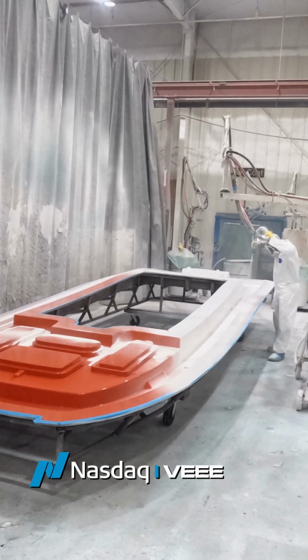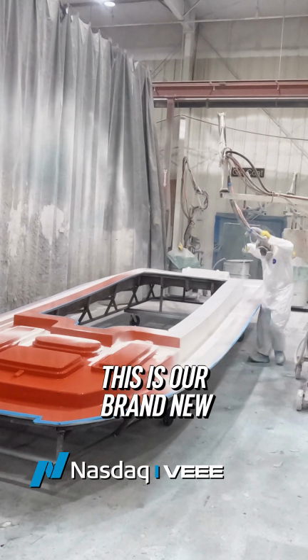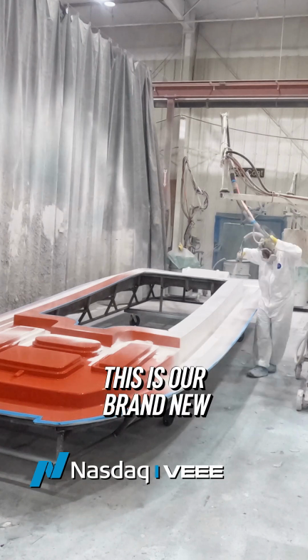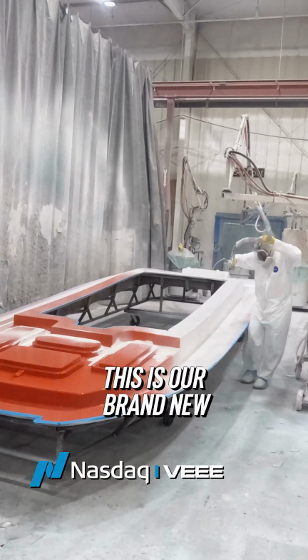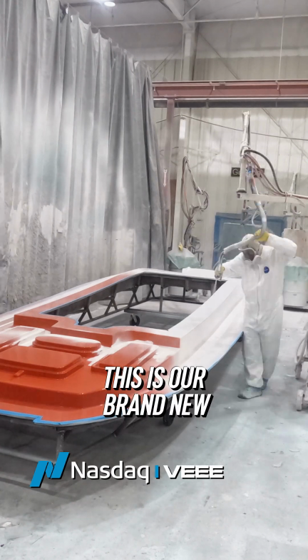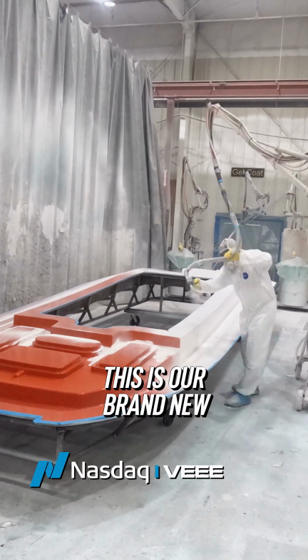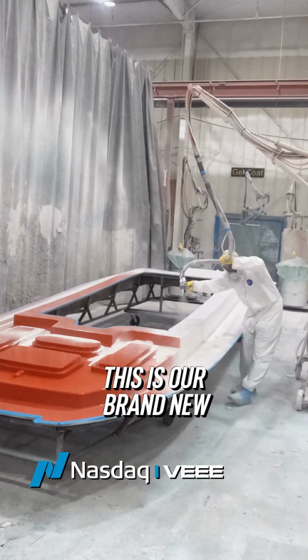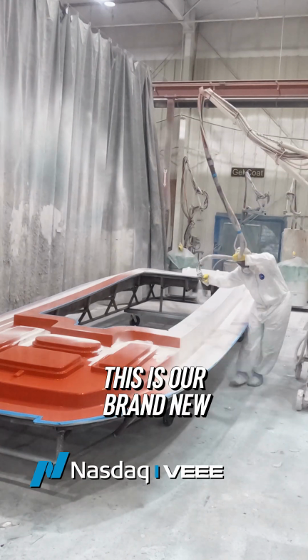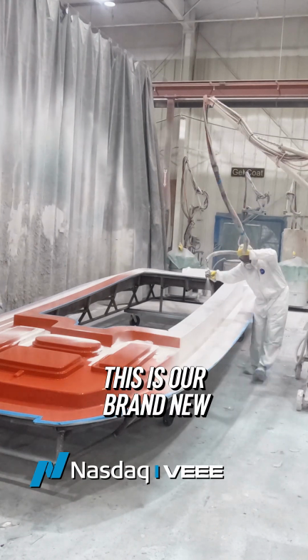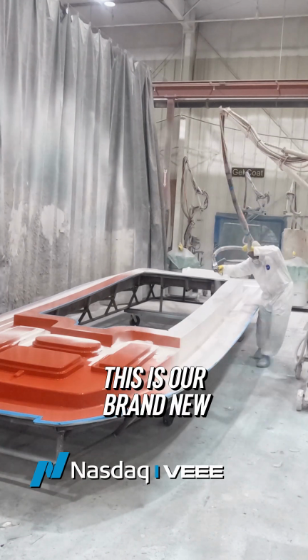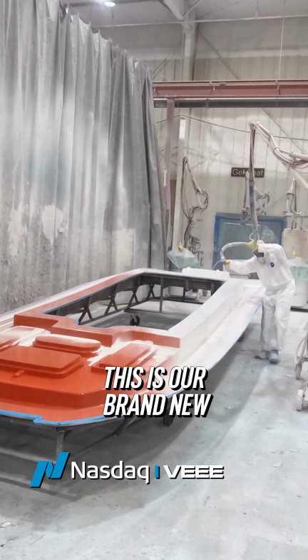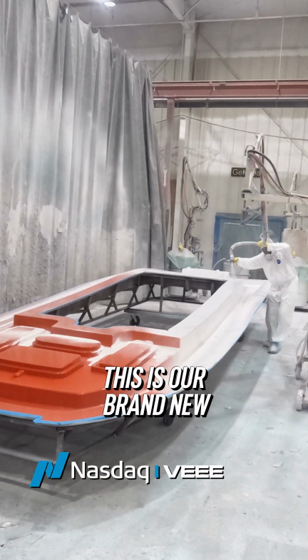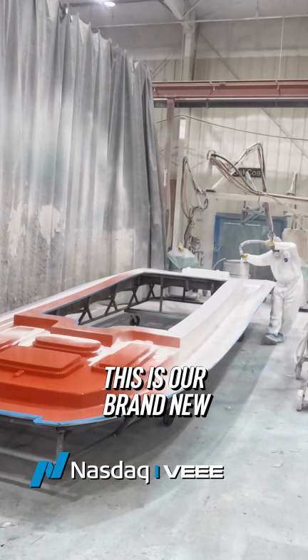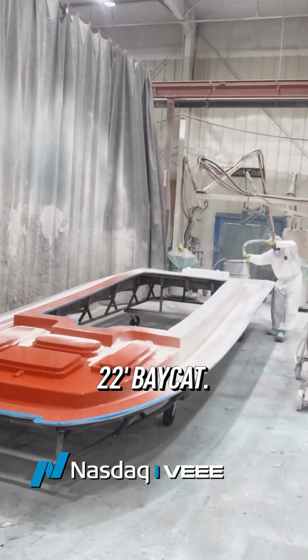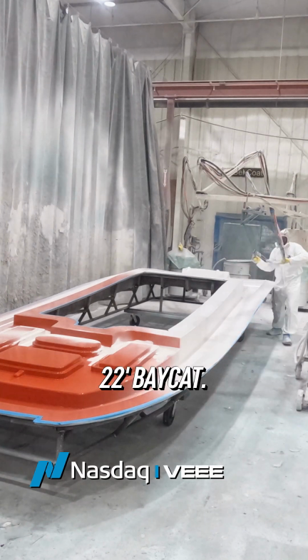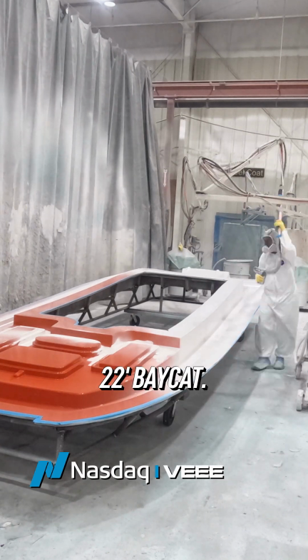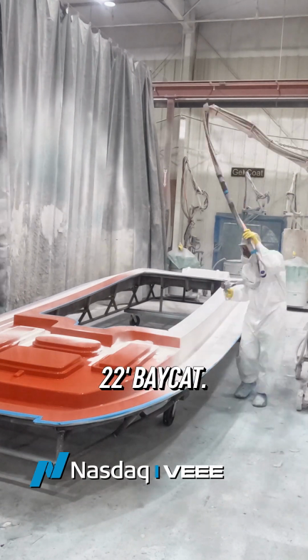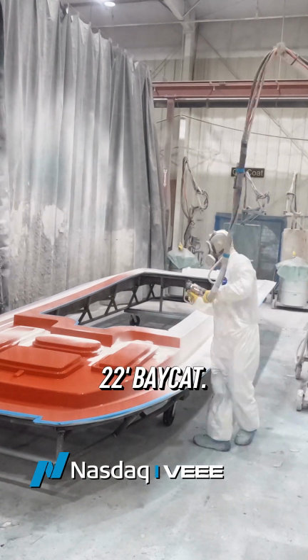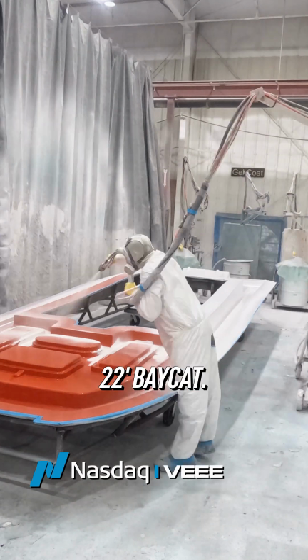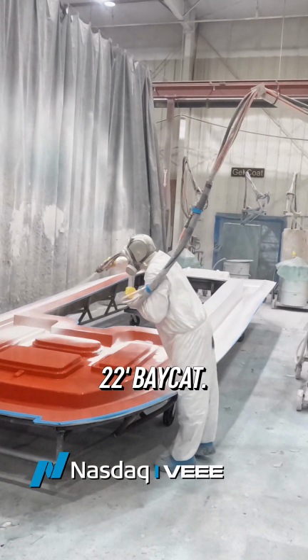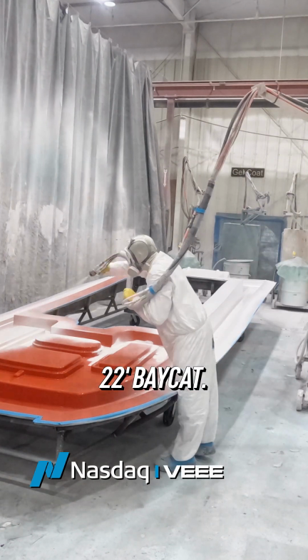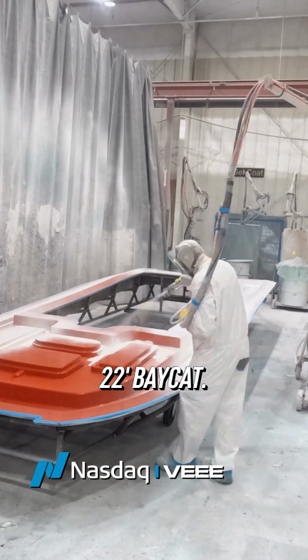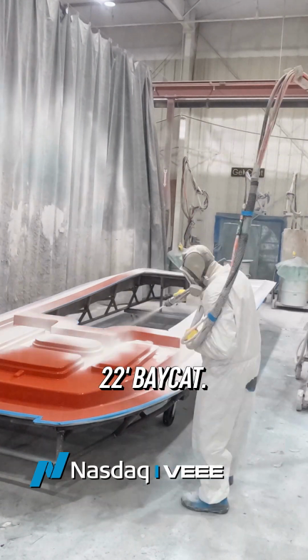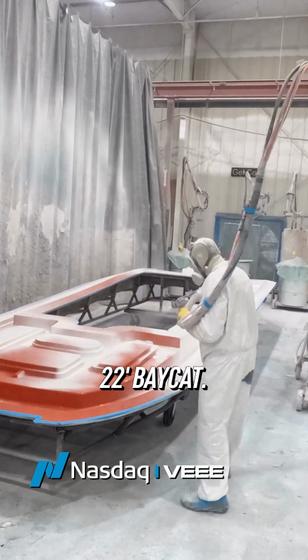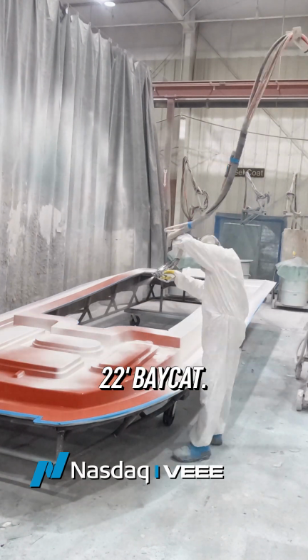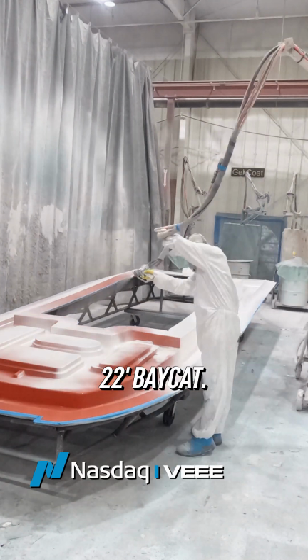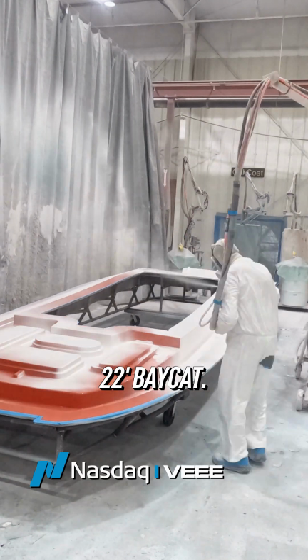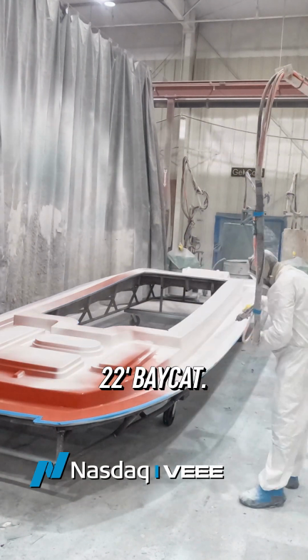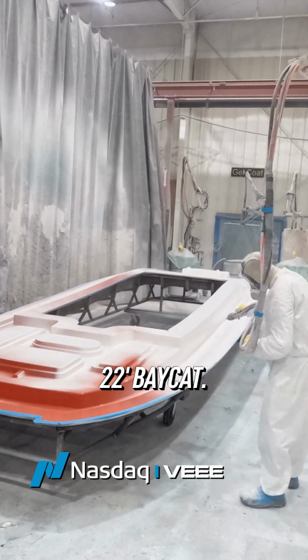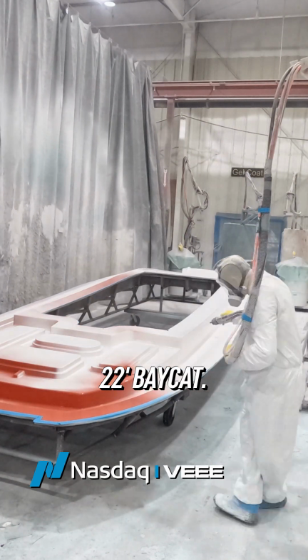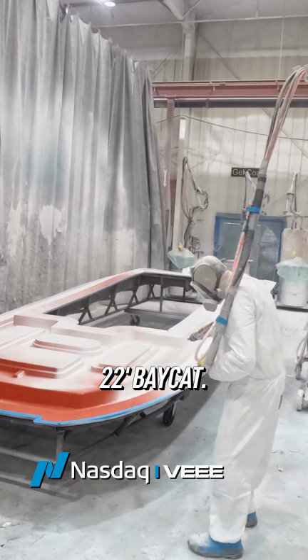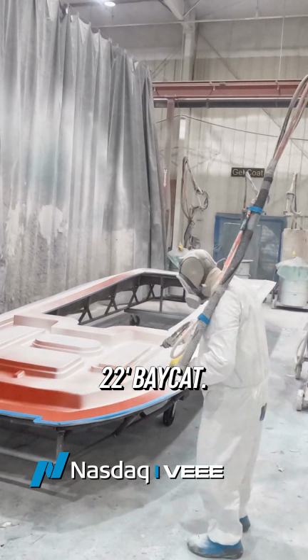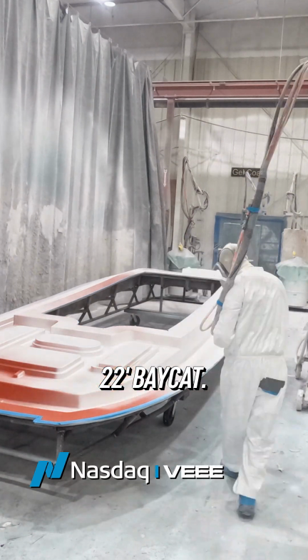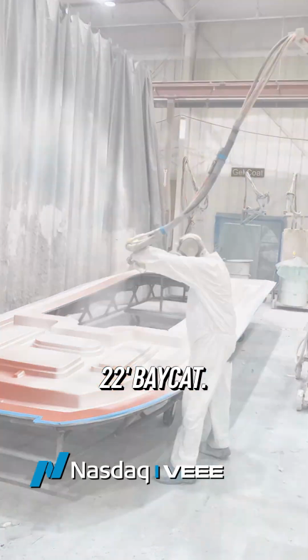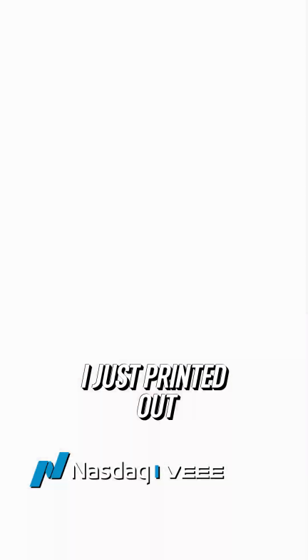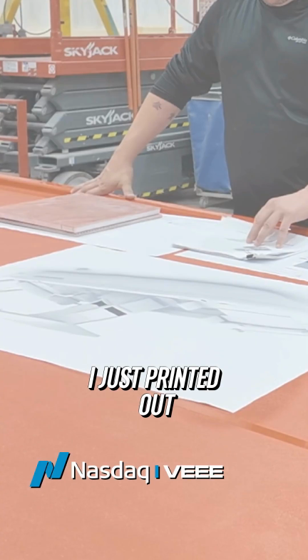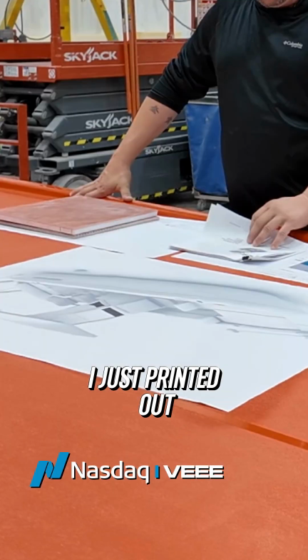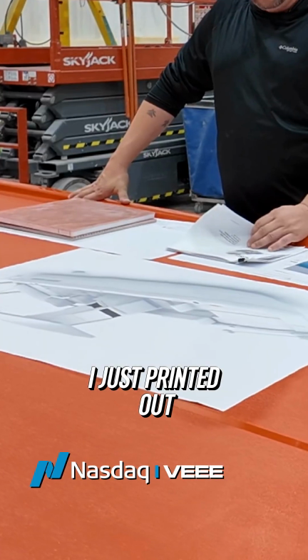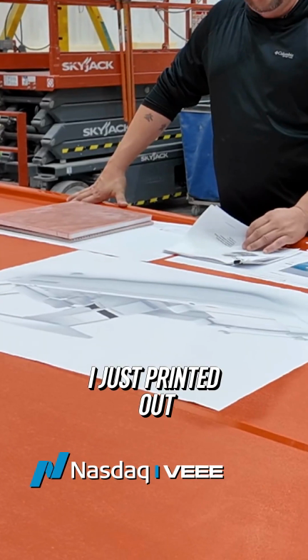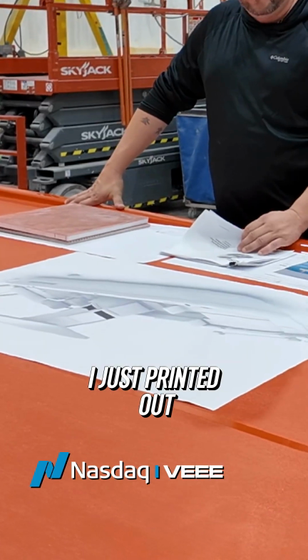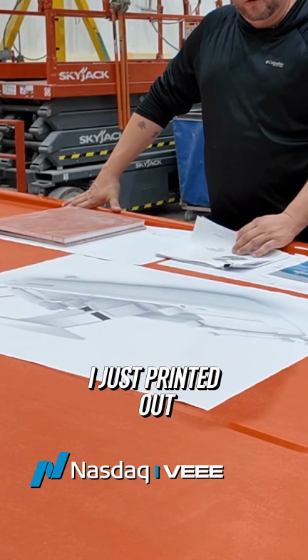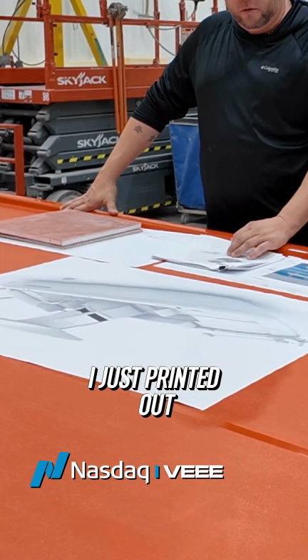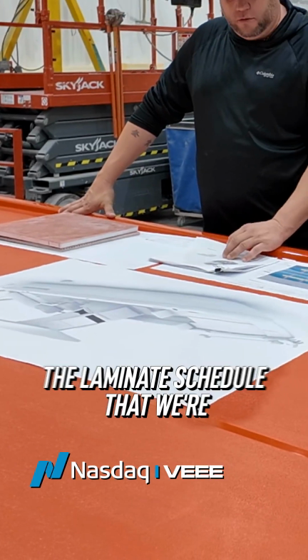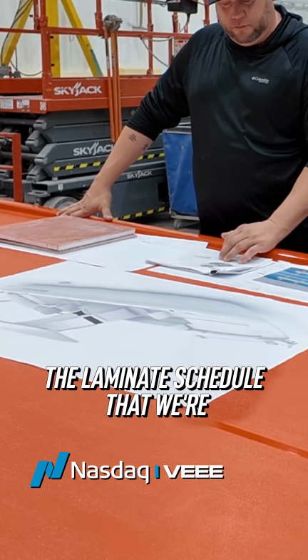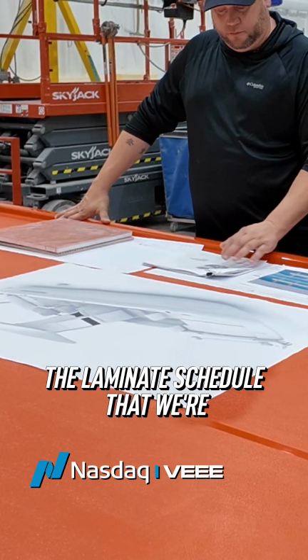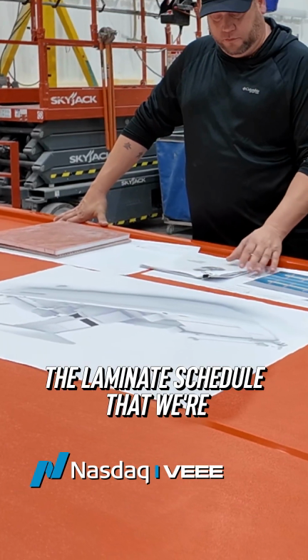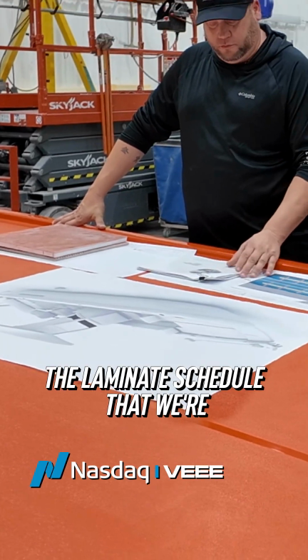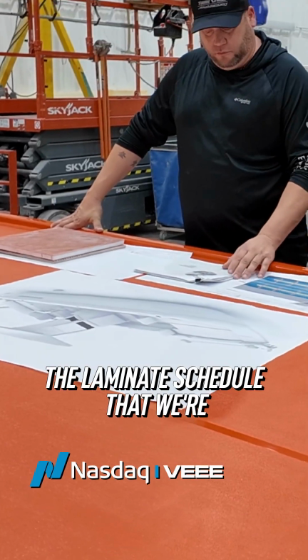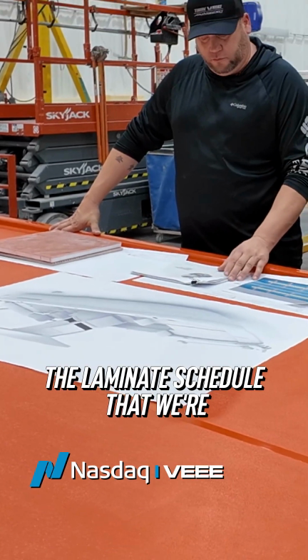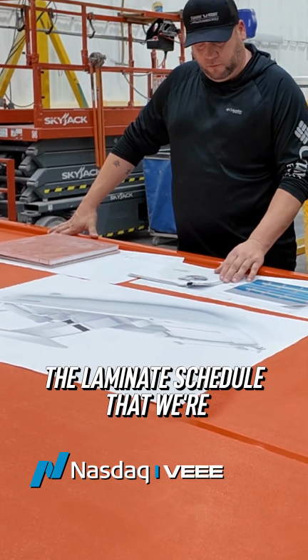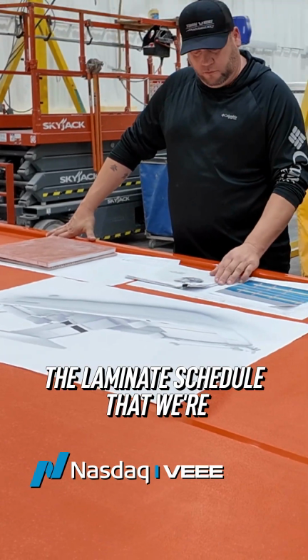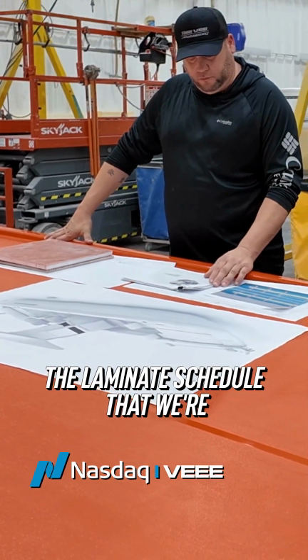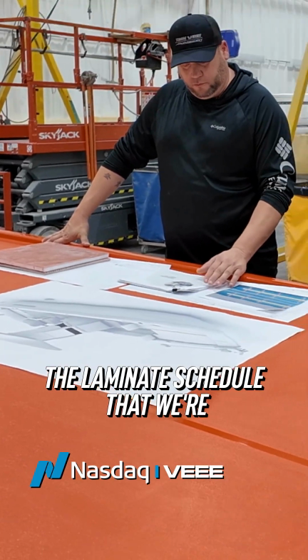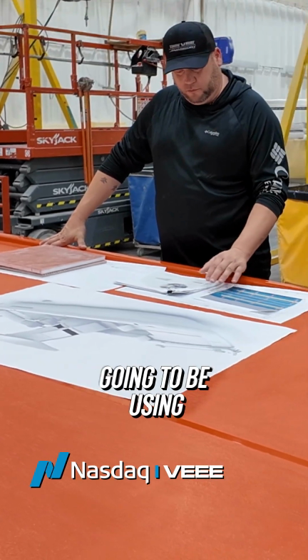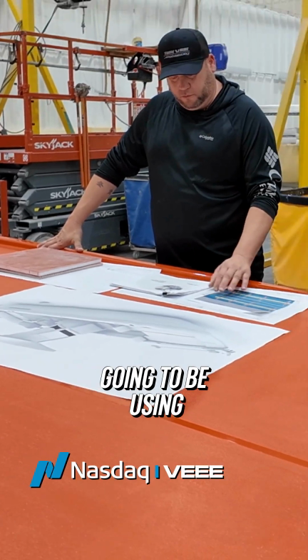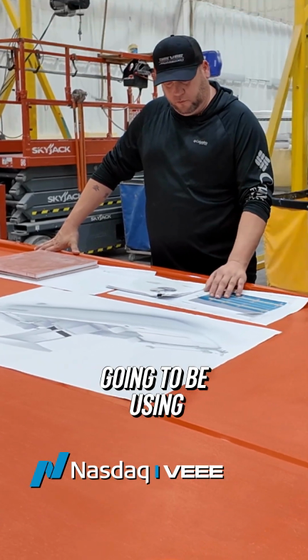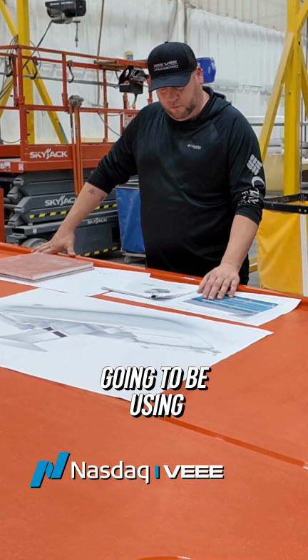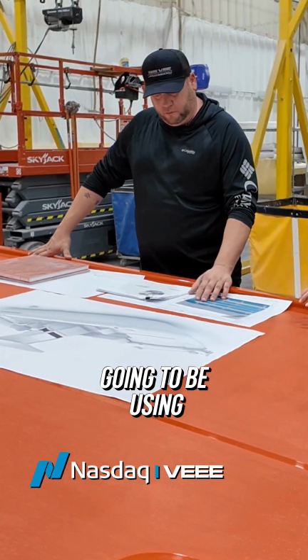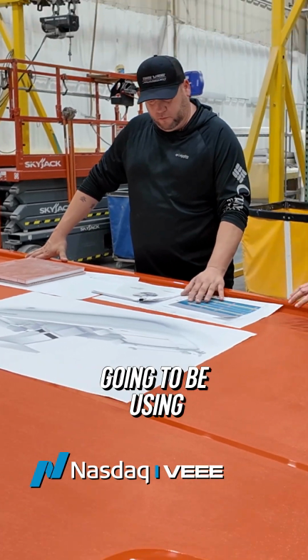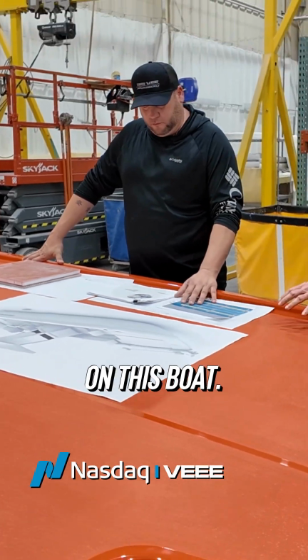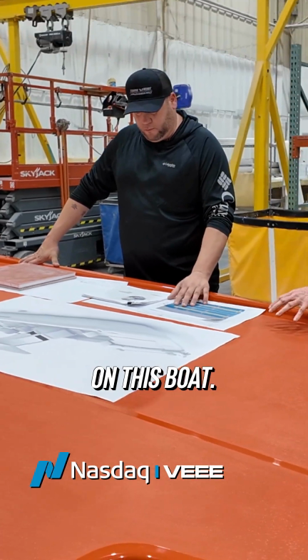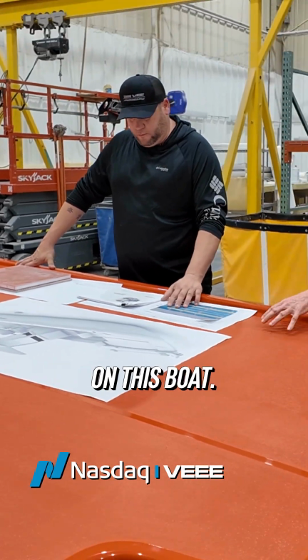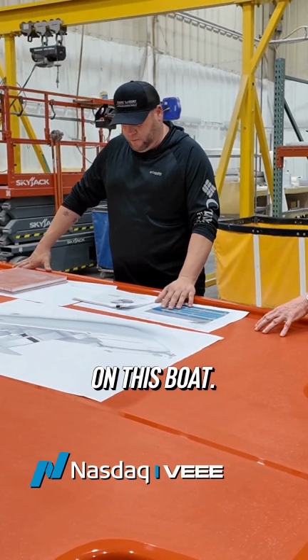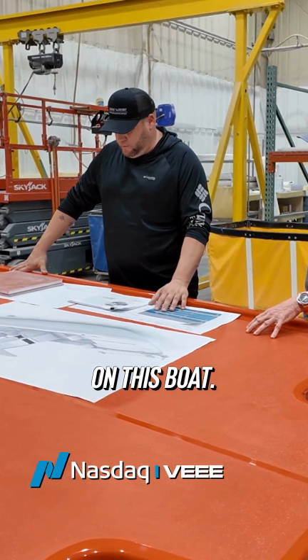This is our brand new 22-foot Baycat. I just printed out the laminate schedule that we're going to be using on this boat.